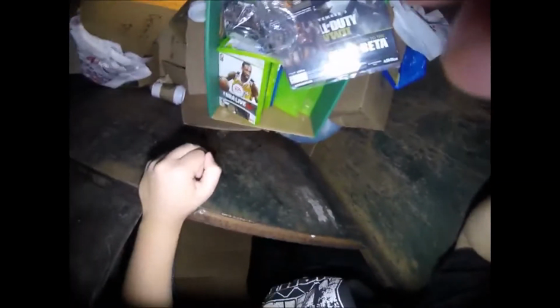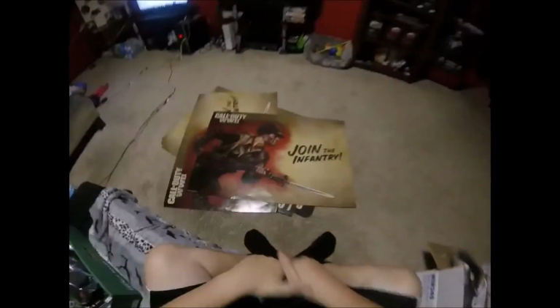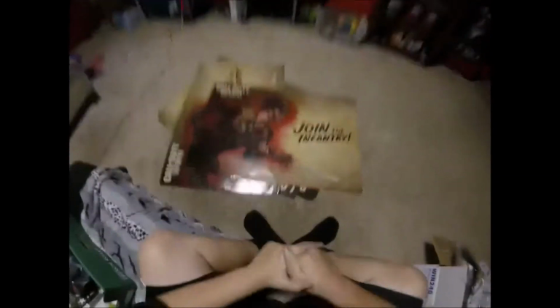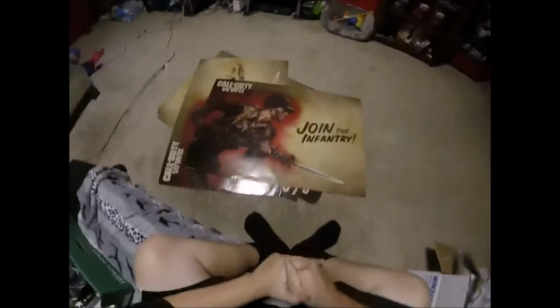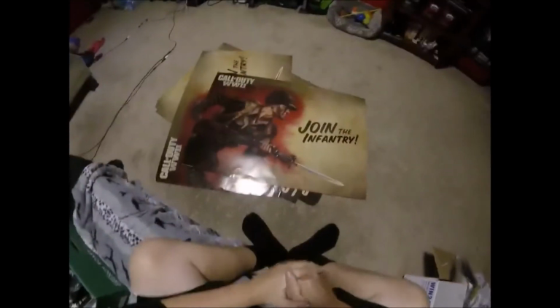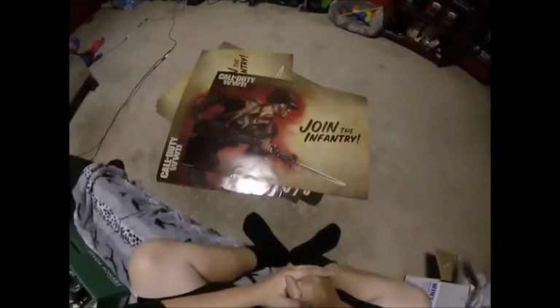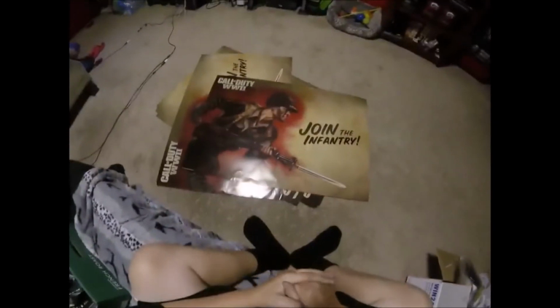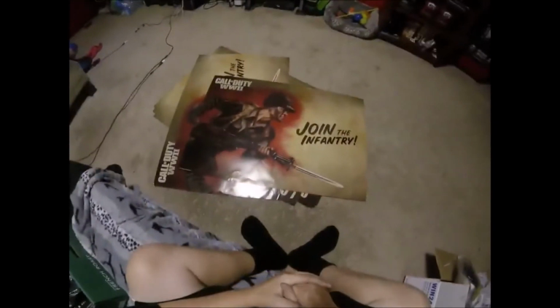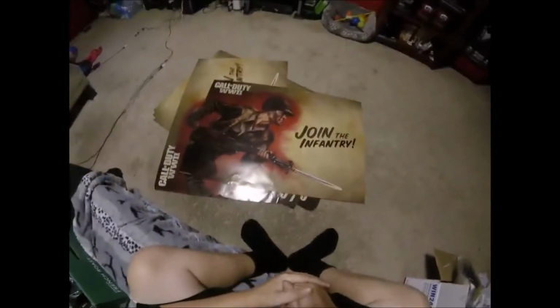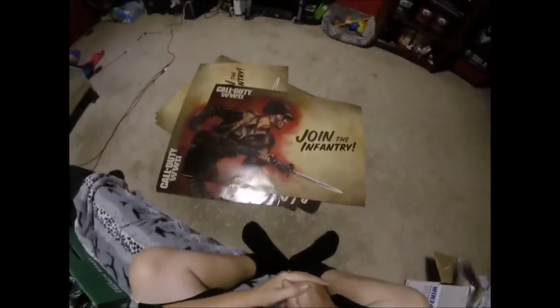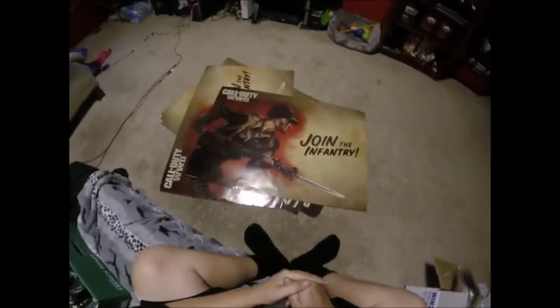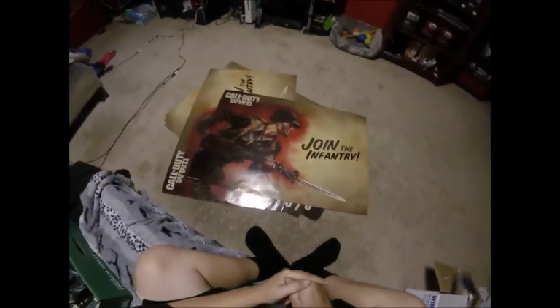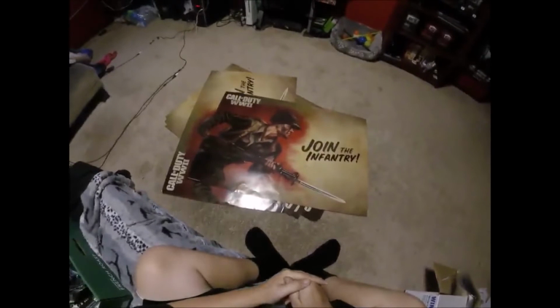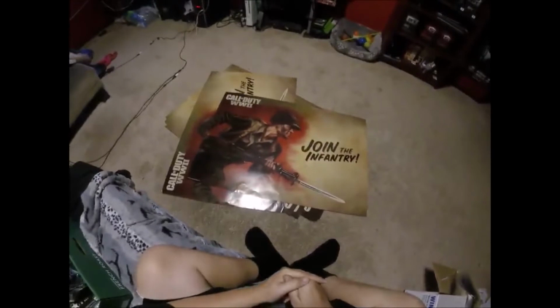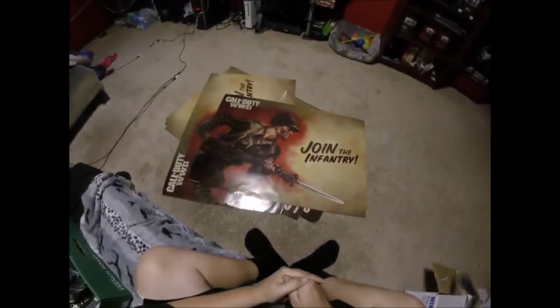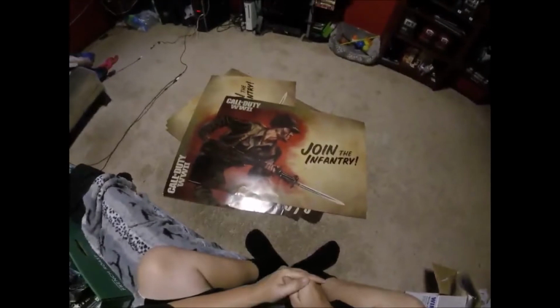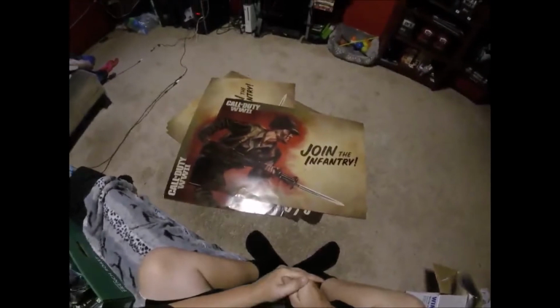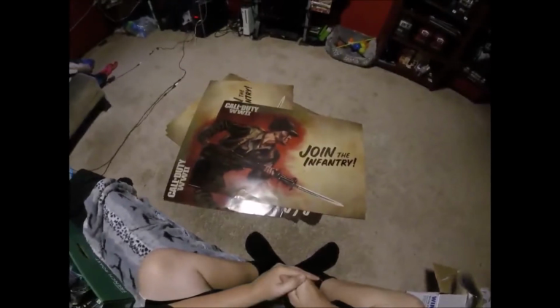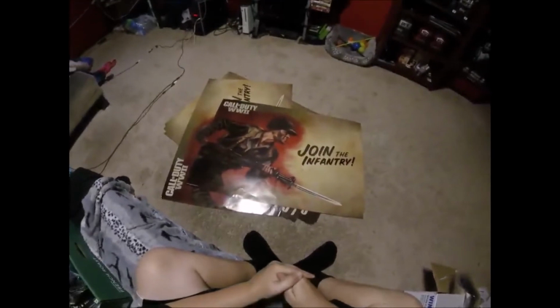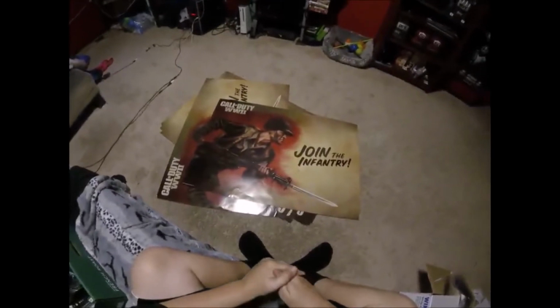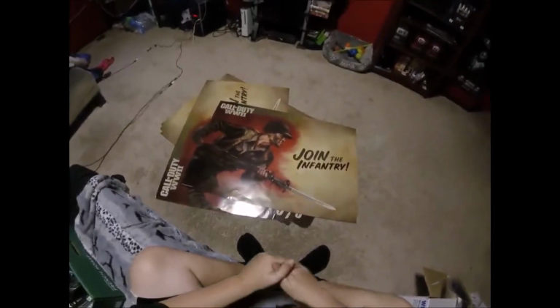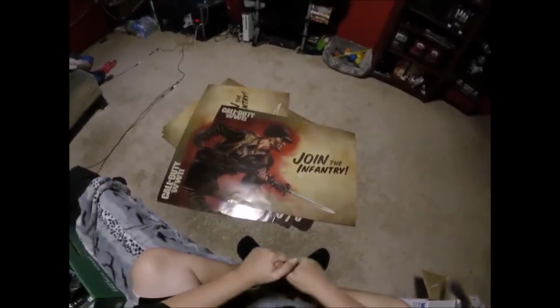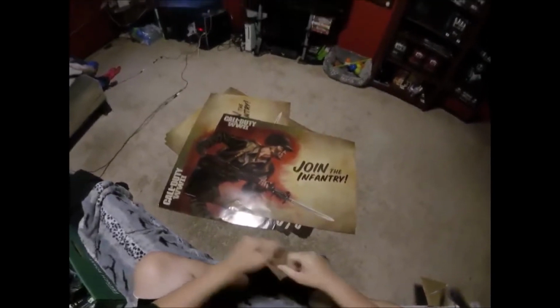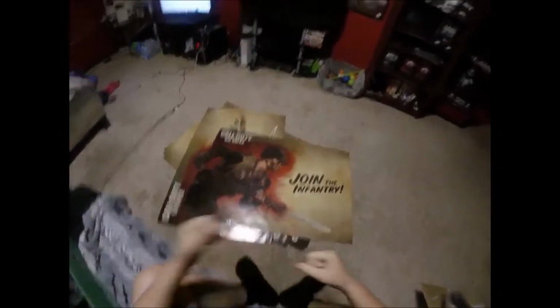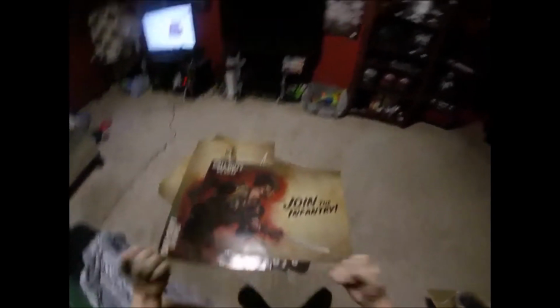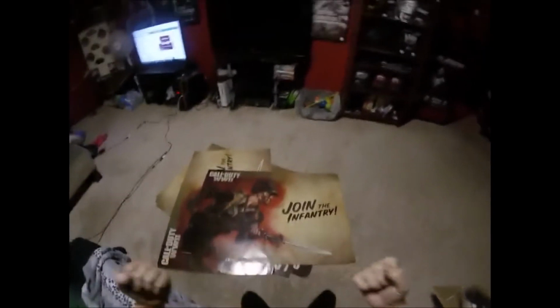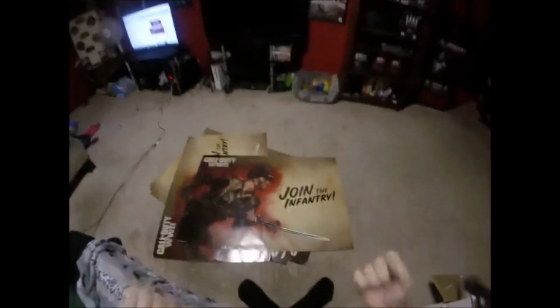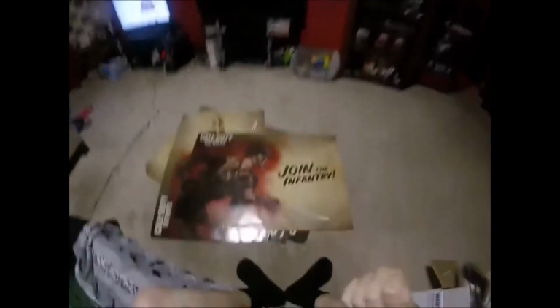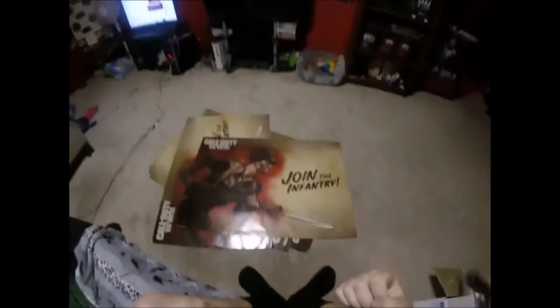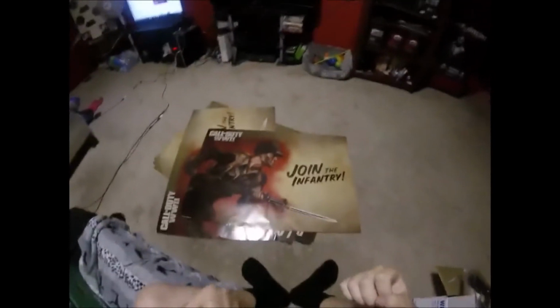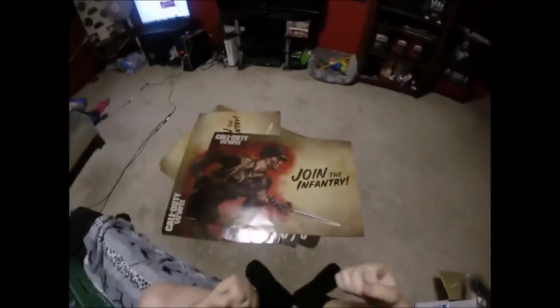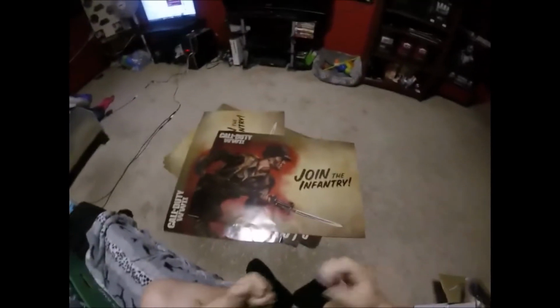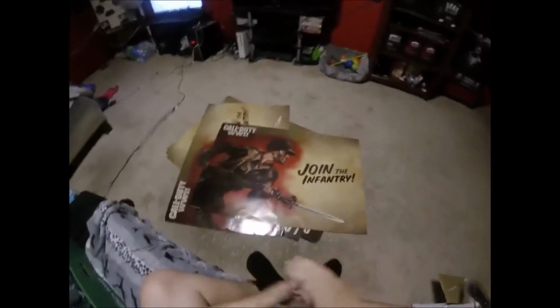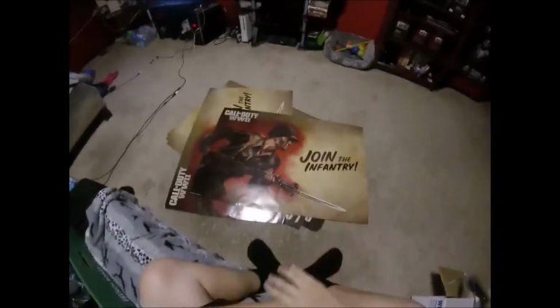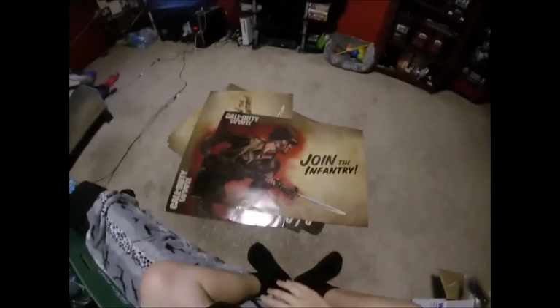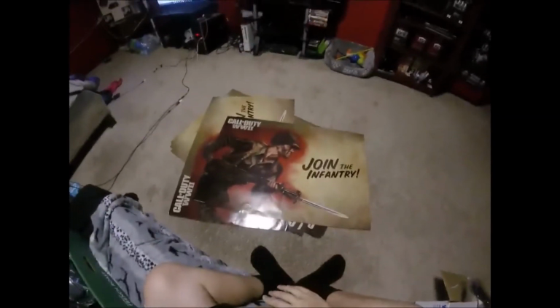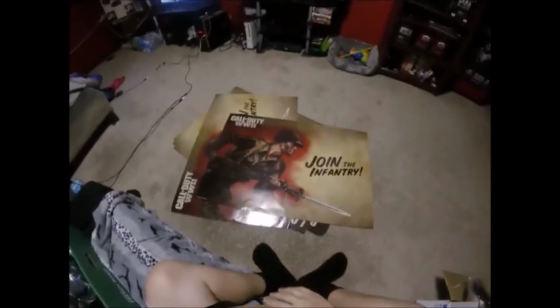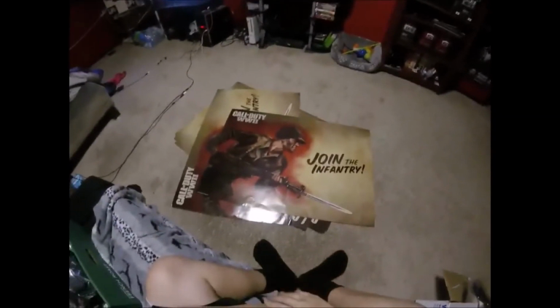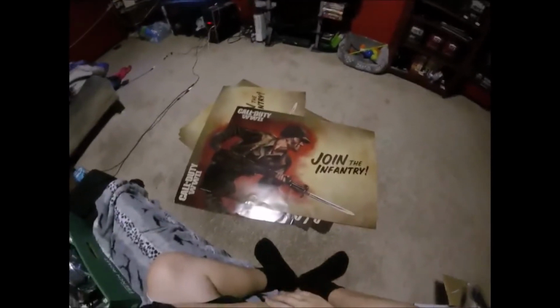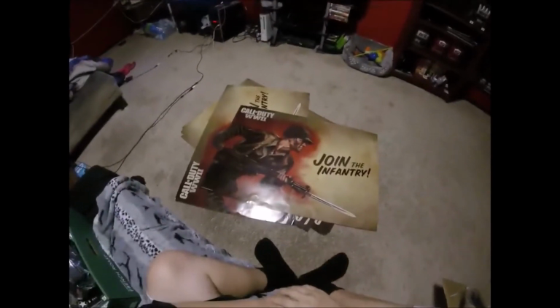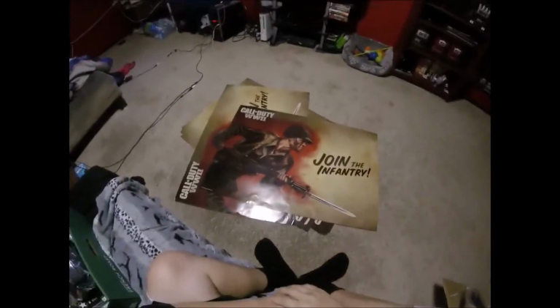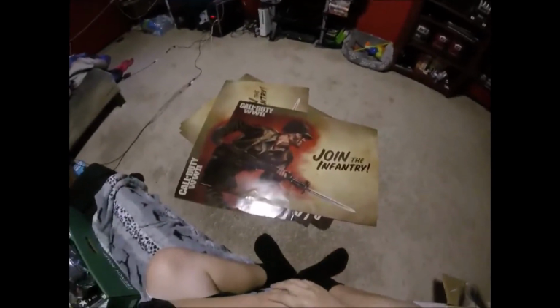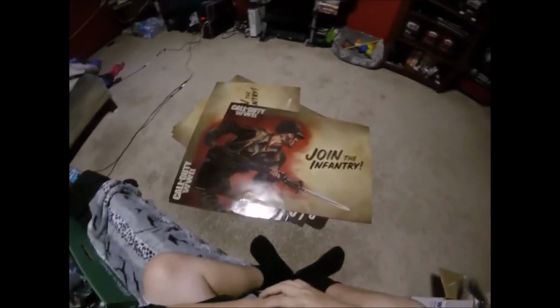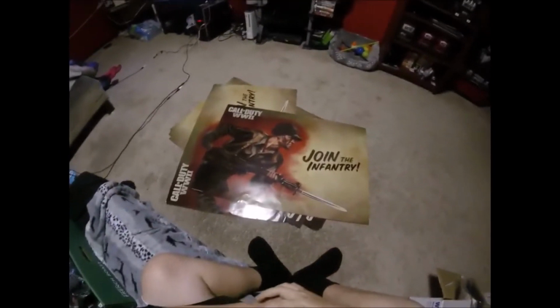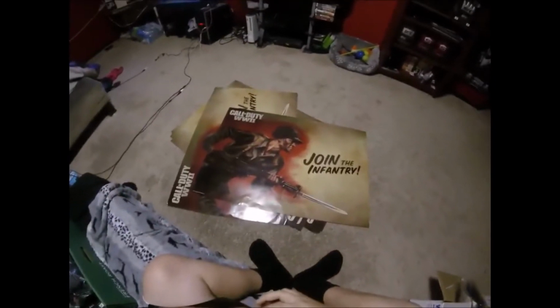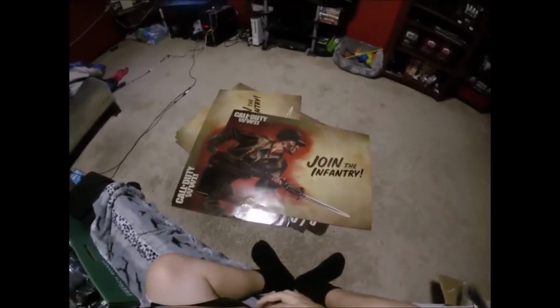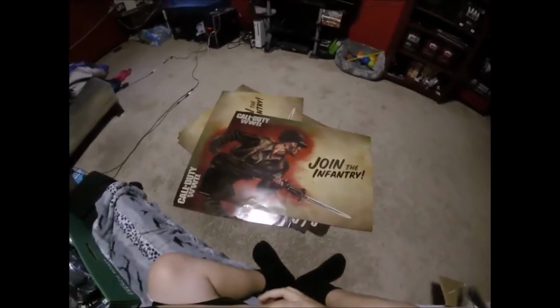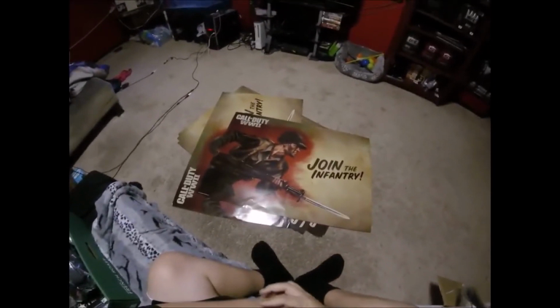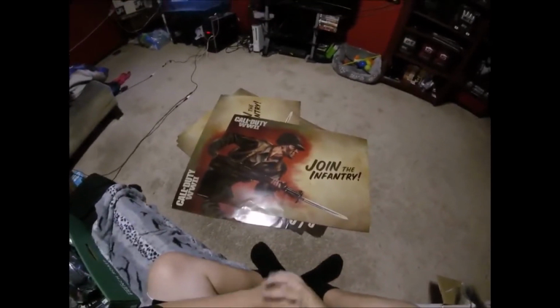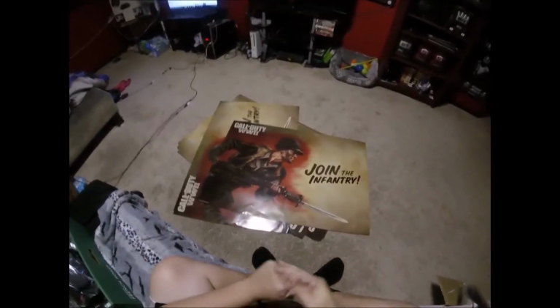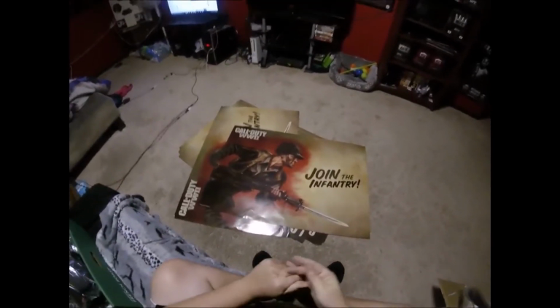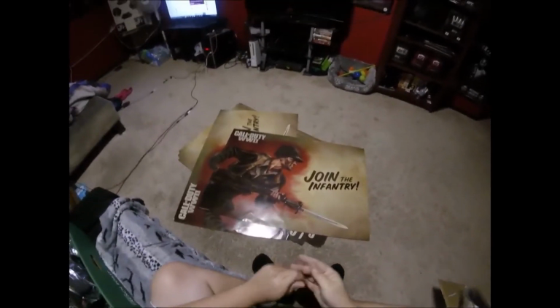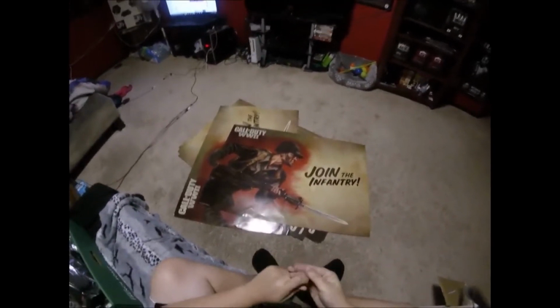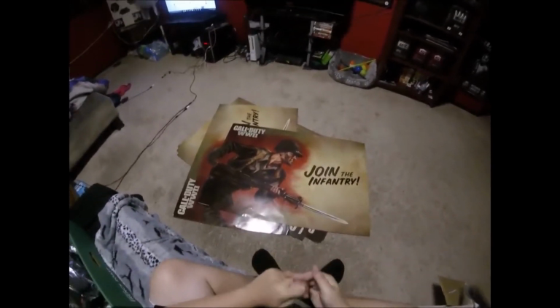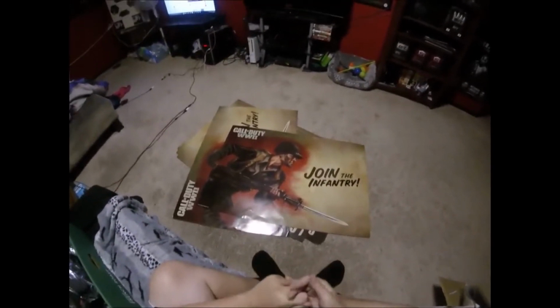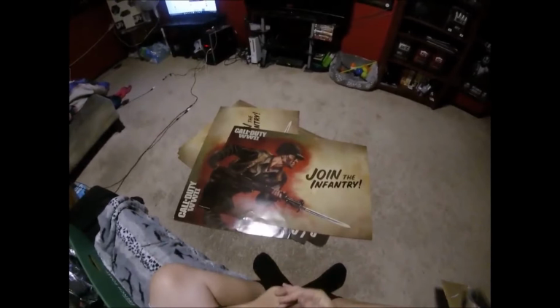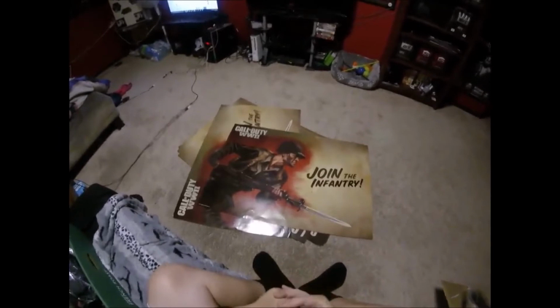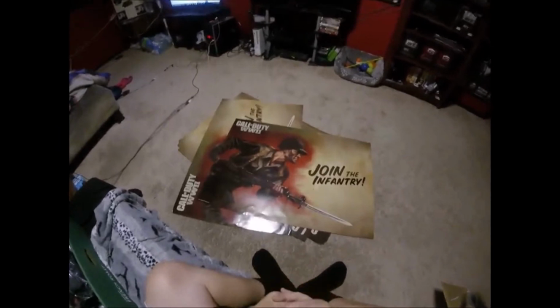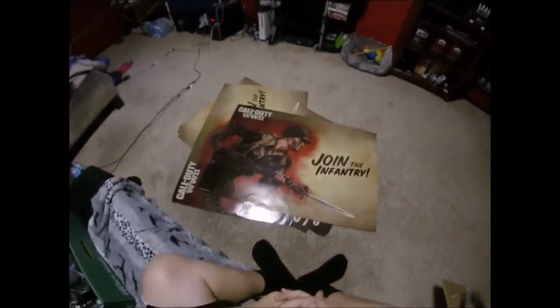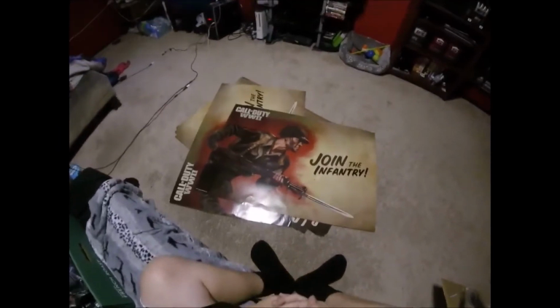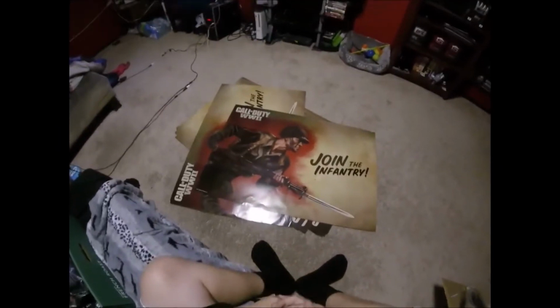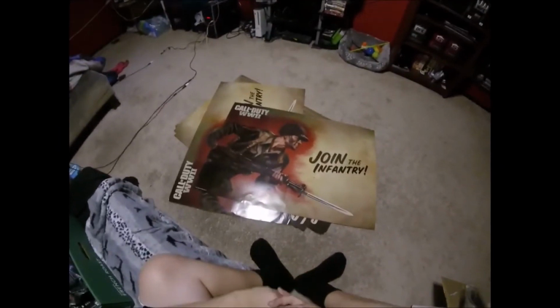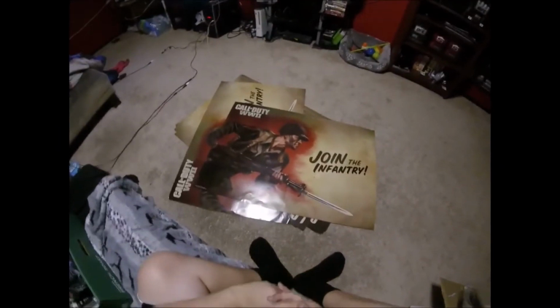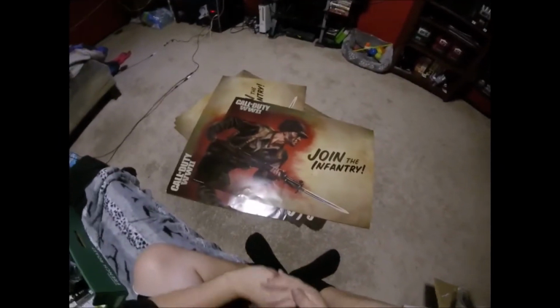Welcome back to Jeebus Gaming guys. We just got all this awesome stuff home that we found dumpster diving at GameStop, and tonight was an amazing night.